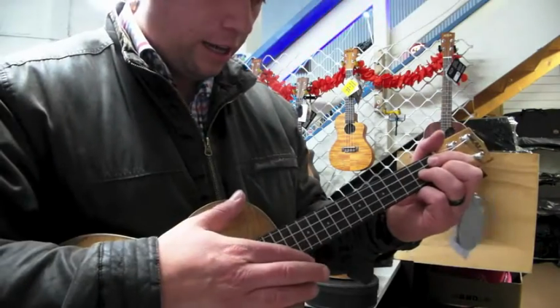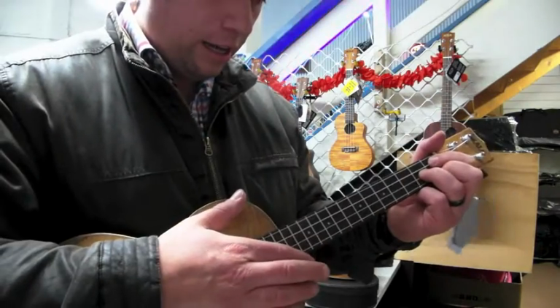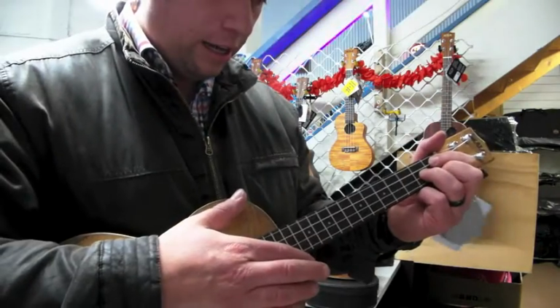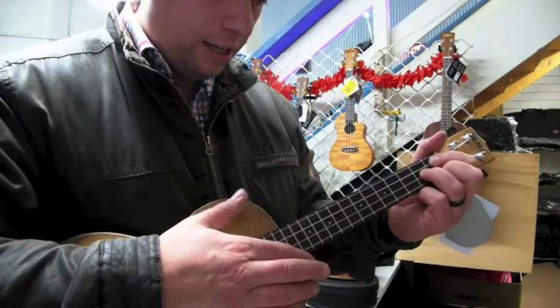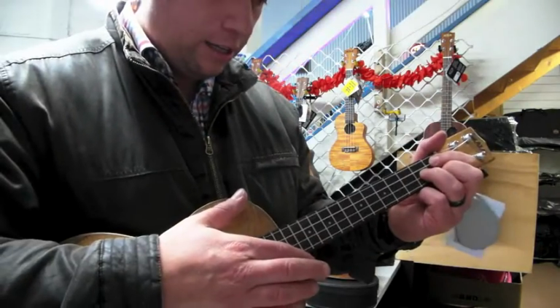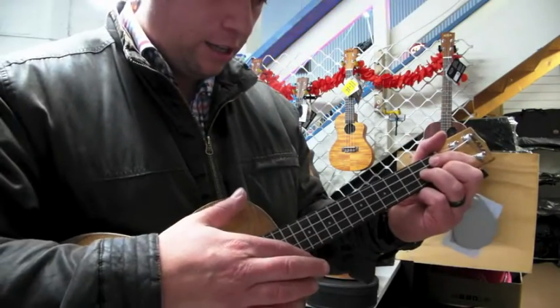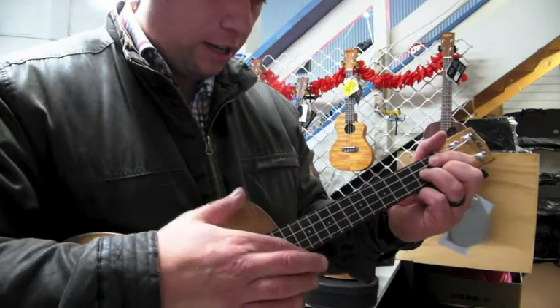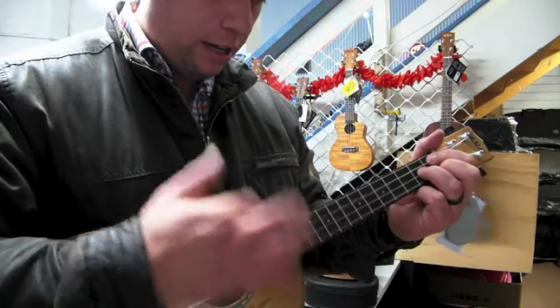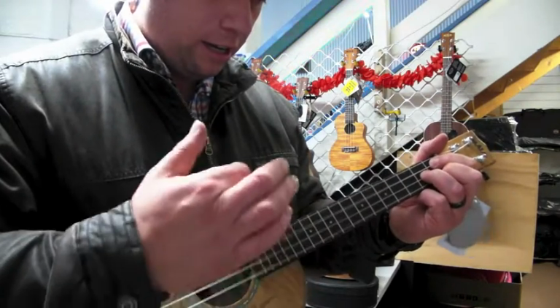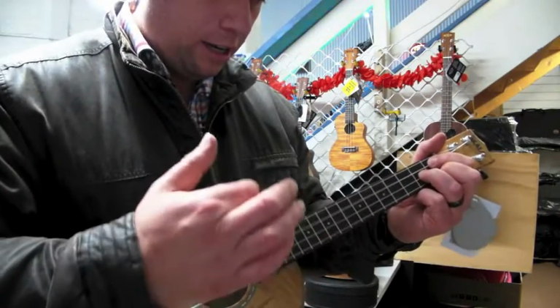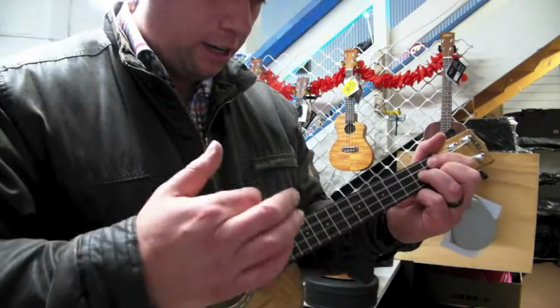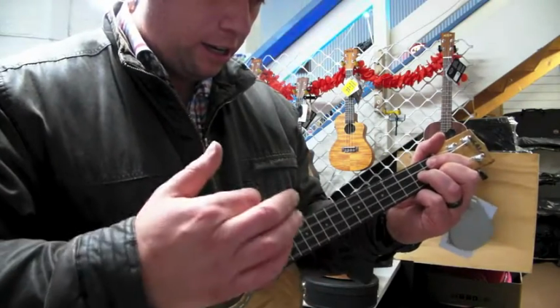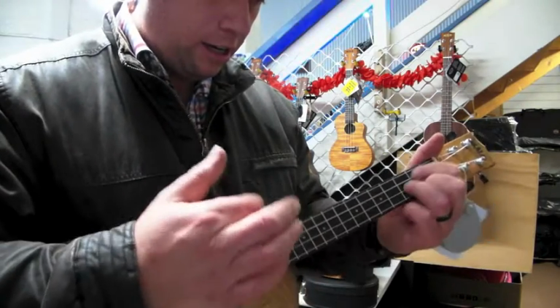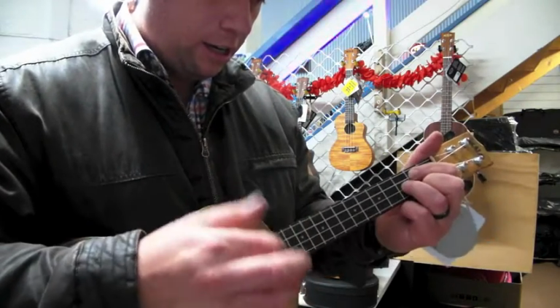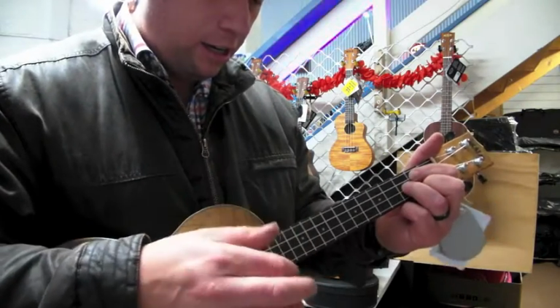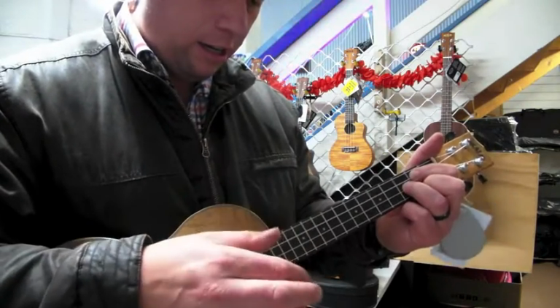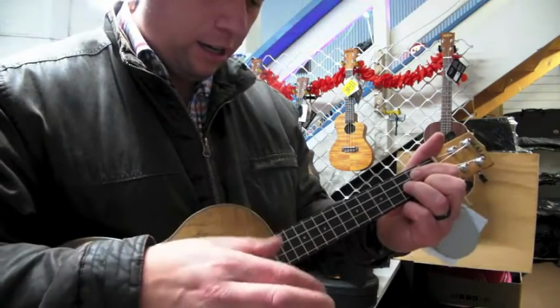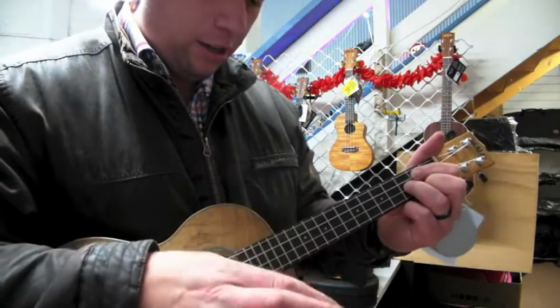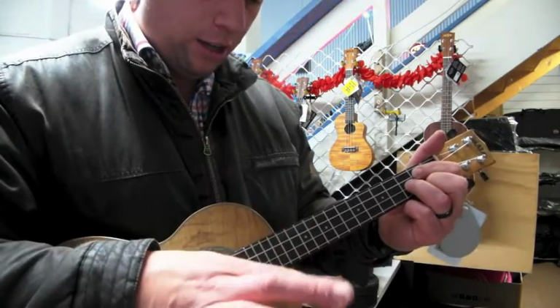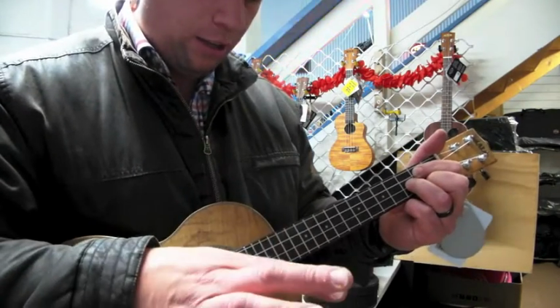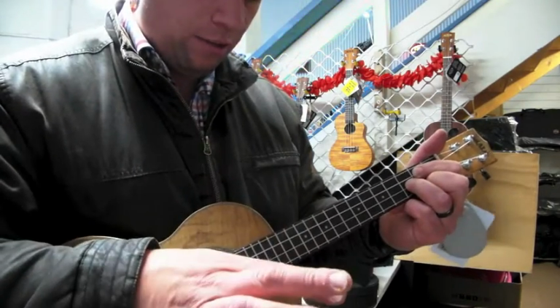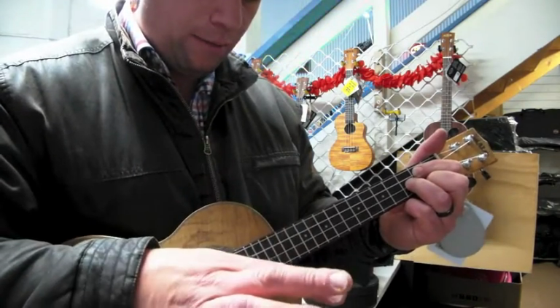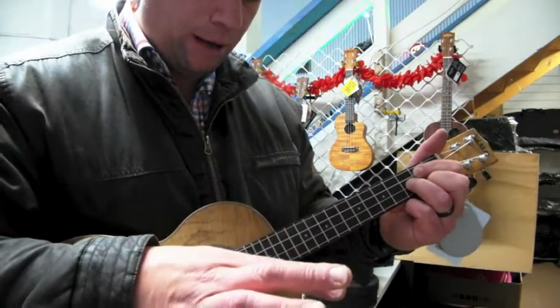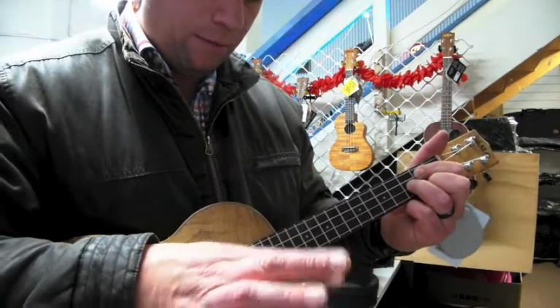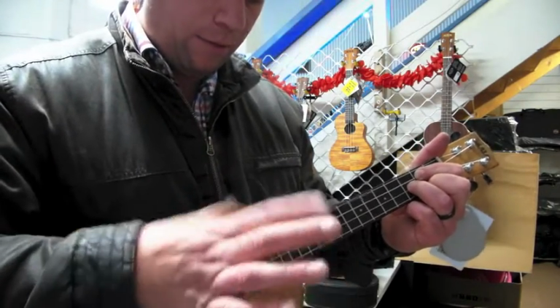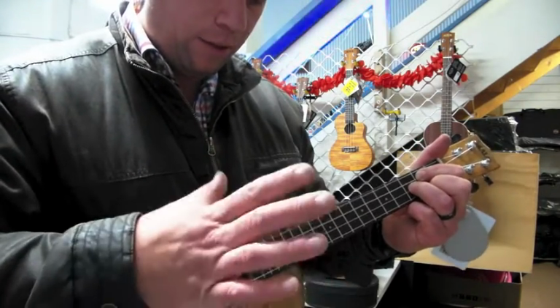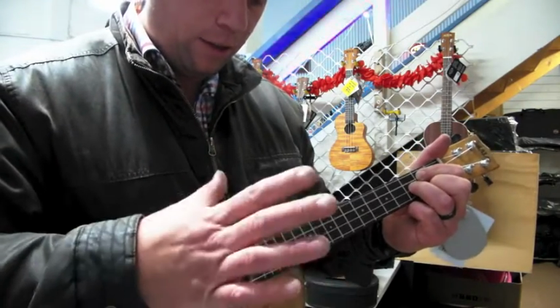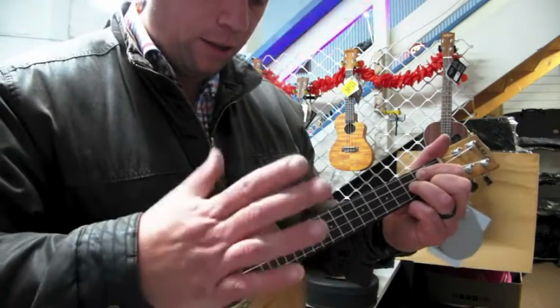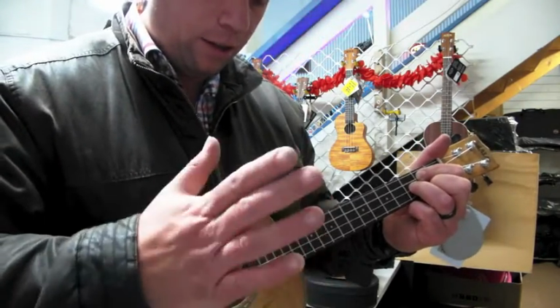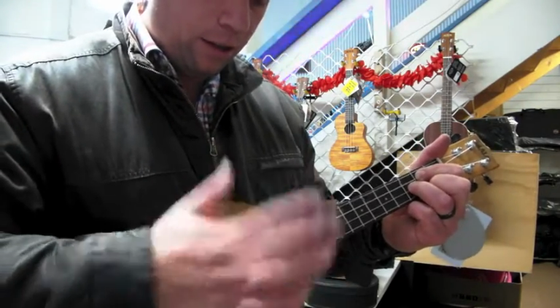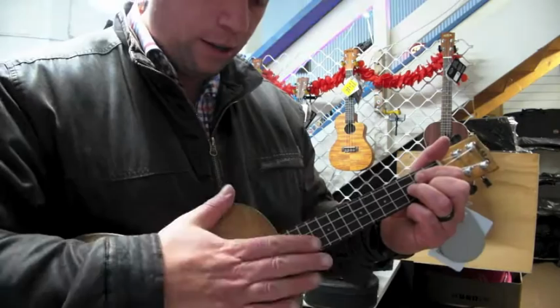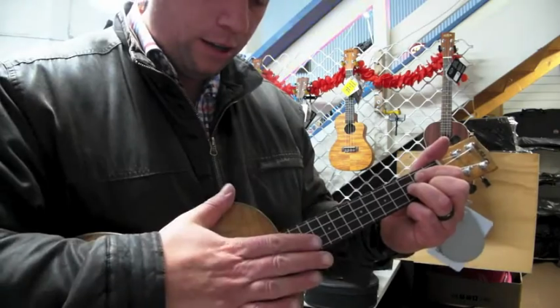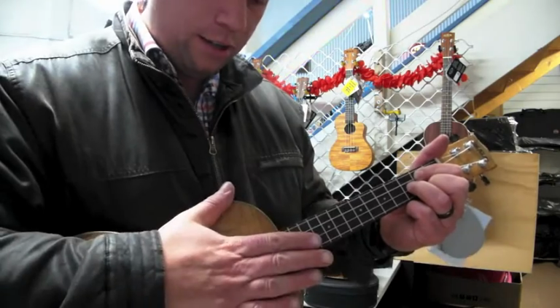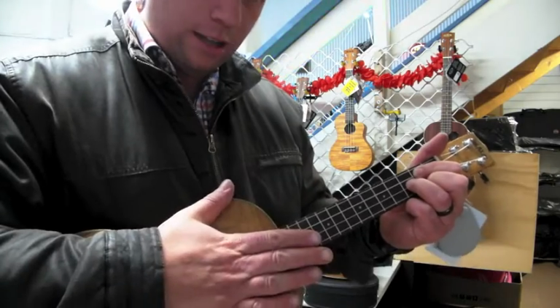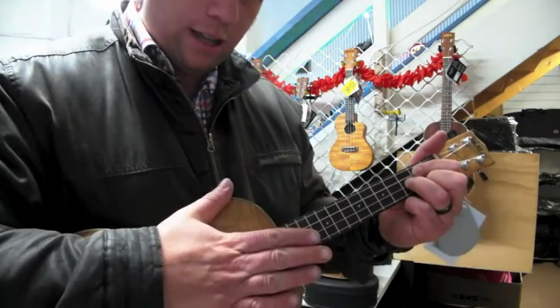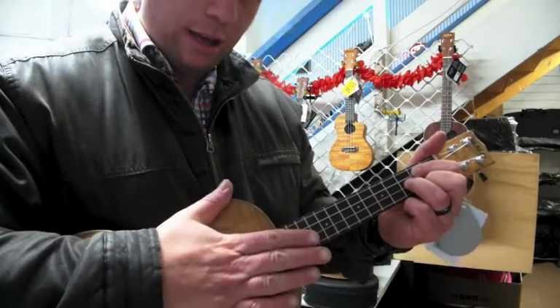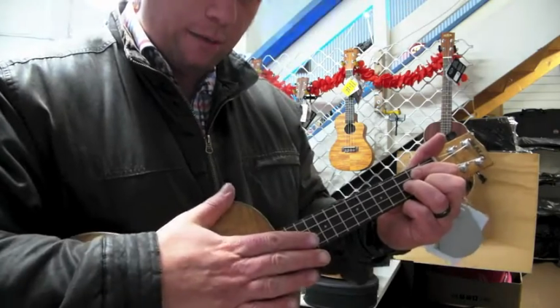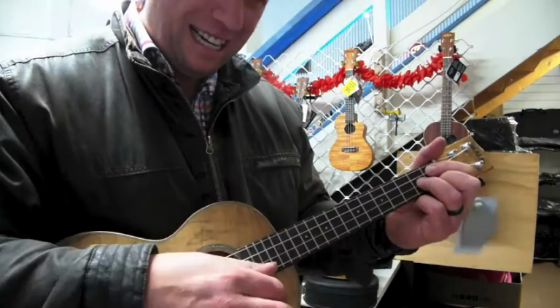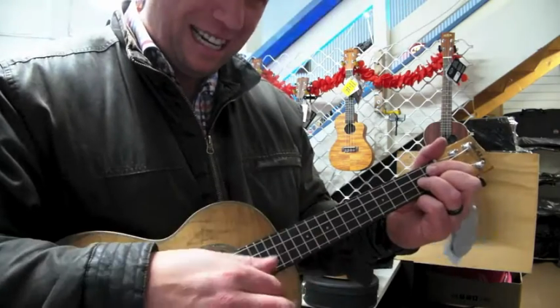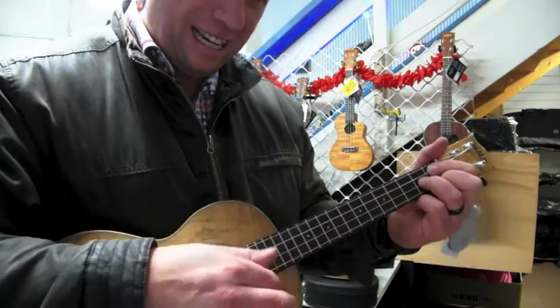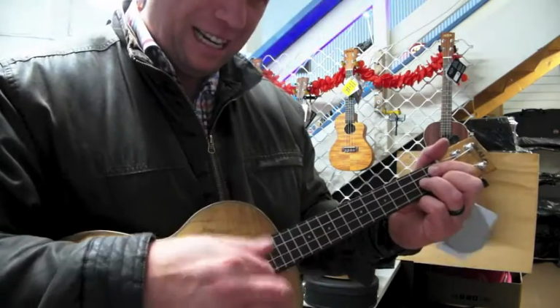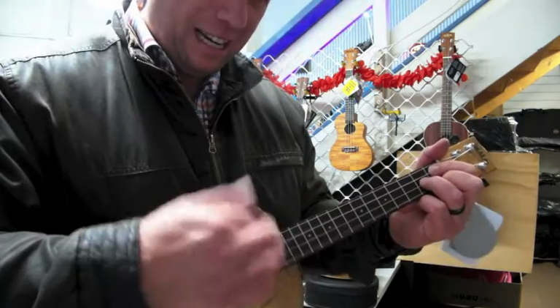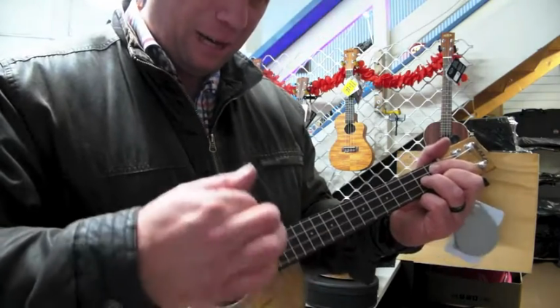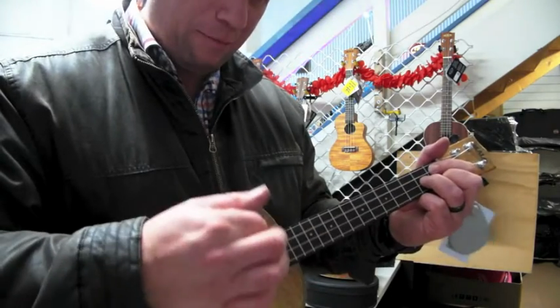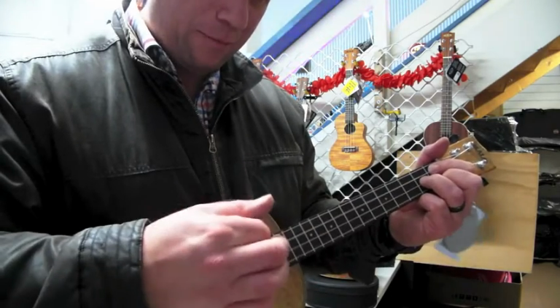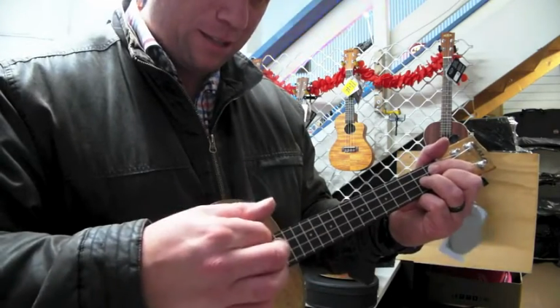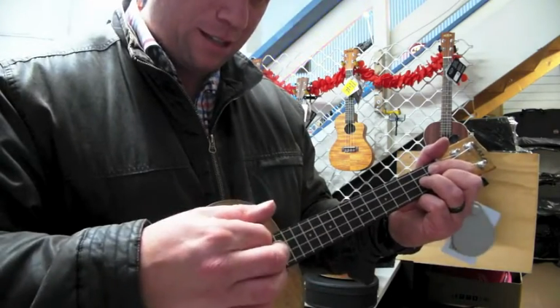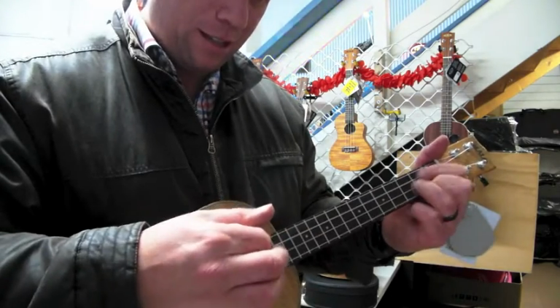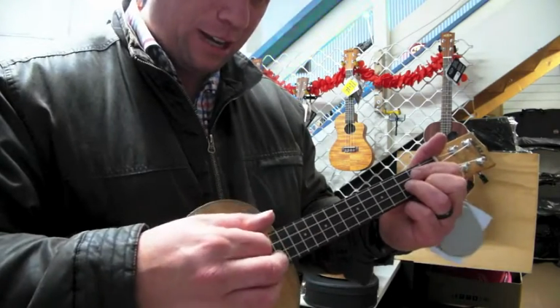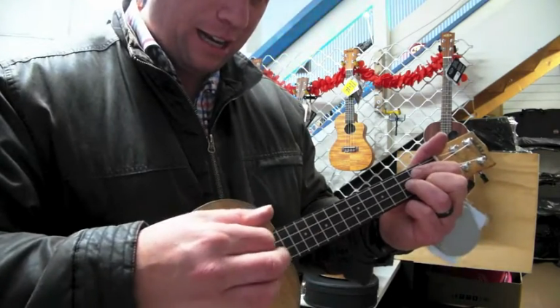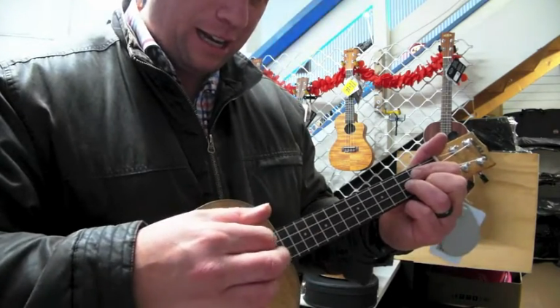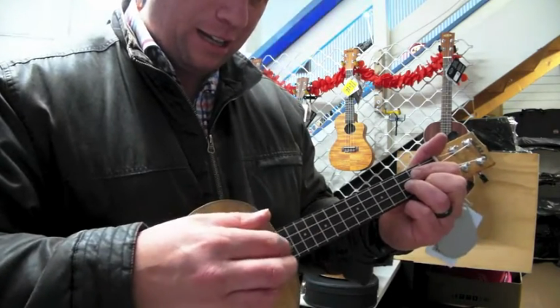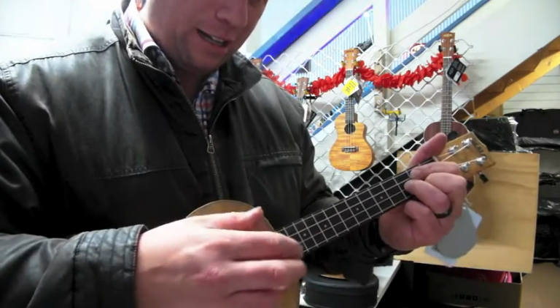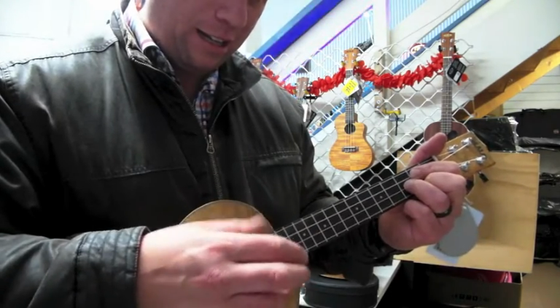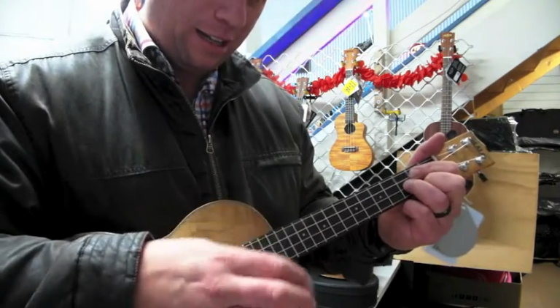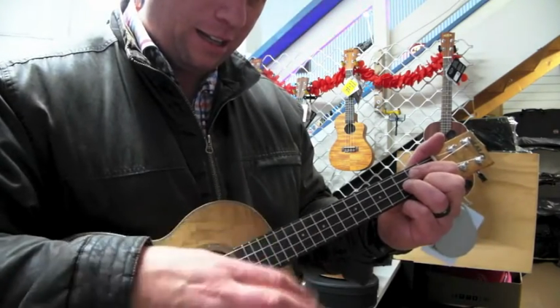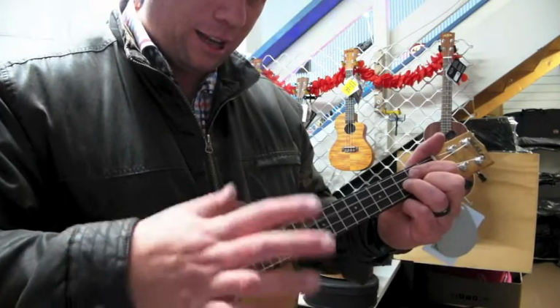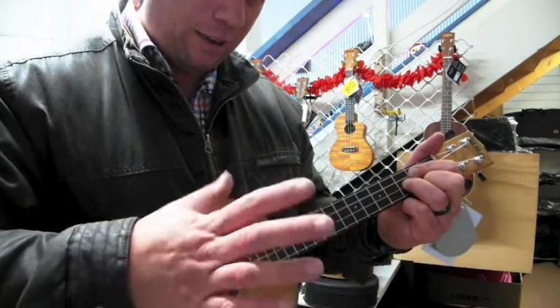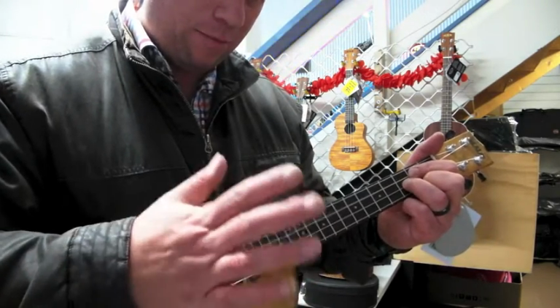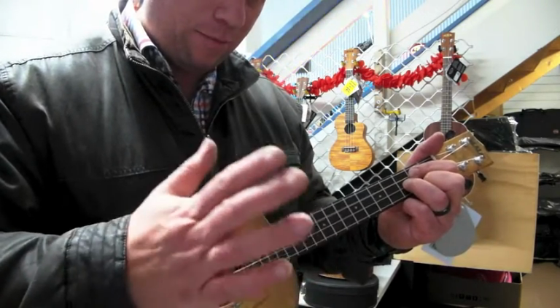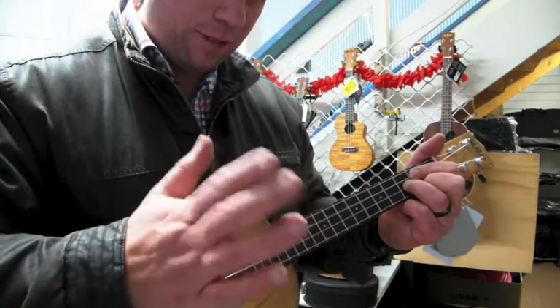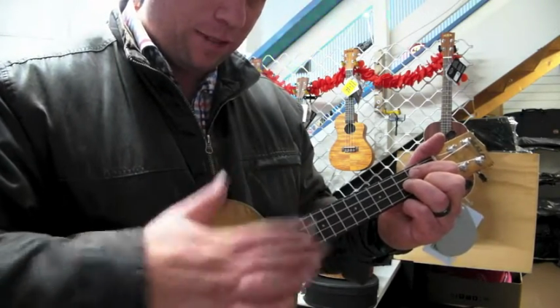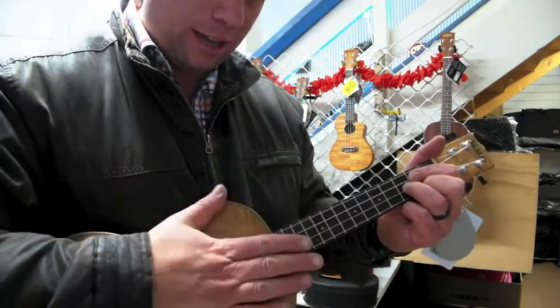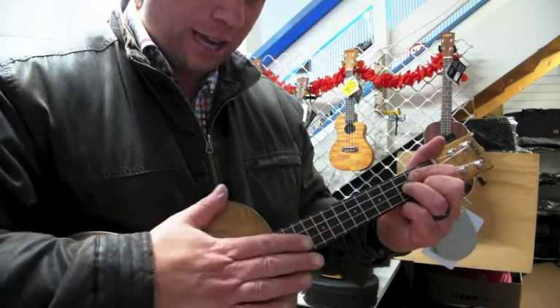Slide. Then thumb up. Slap. Up. Slide. Thumb. Slap.